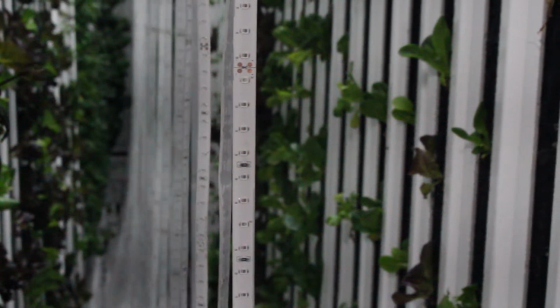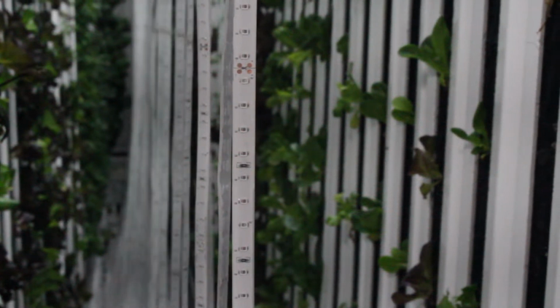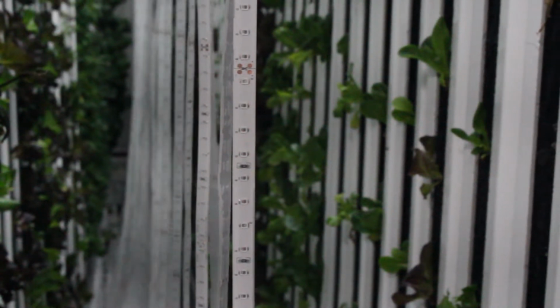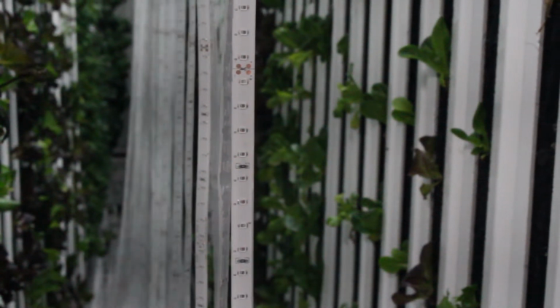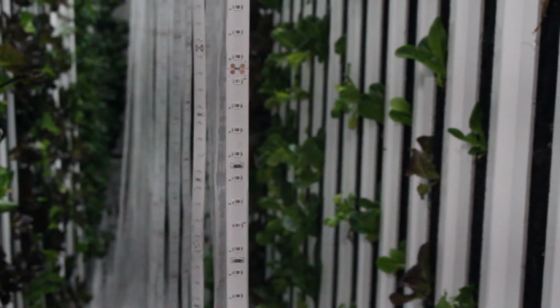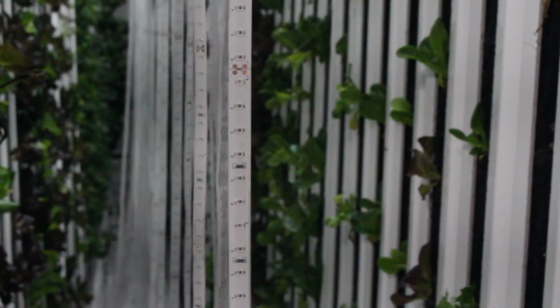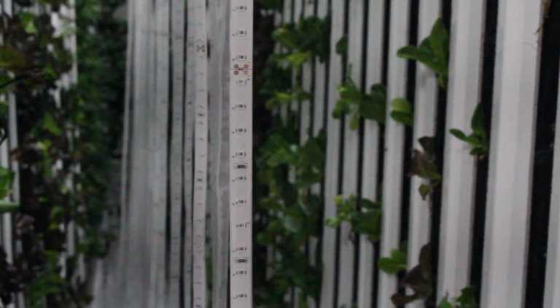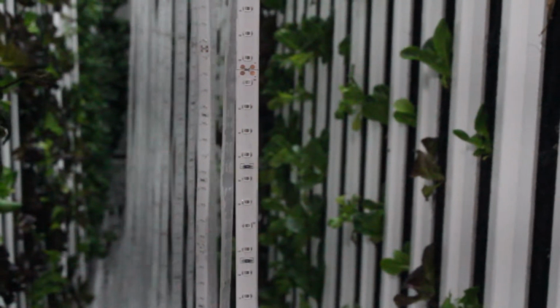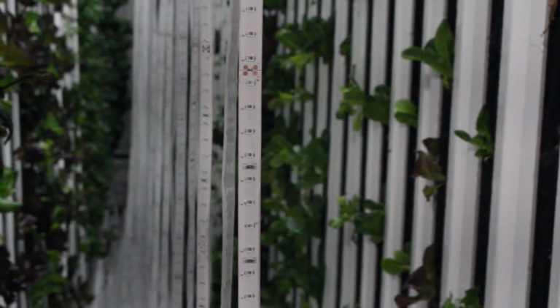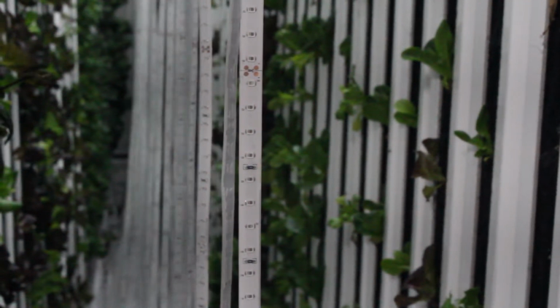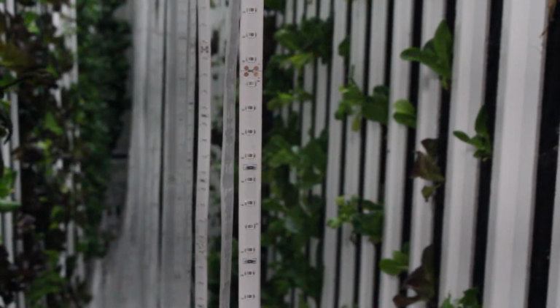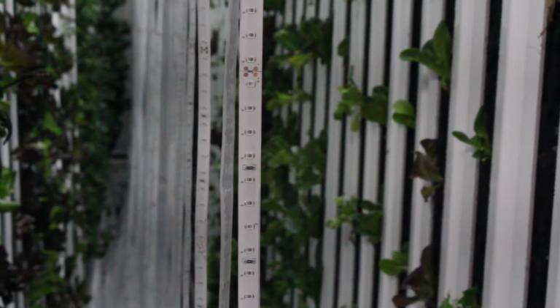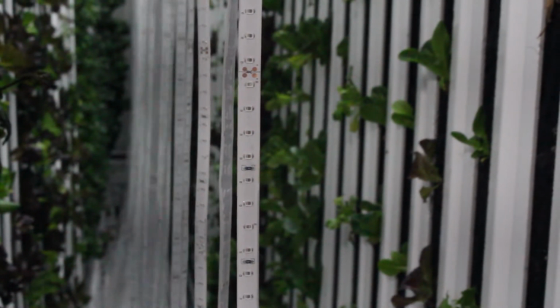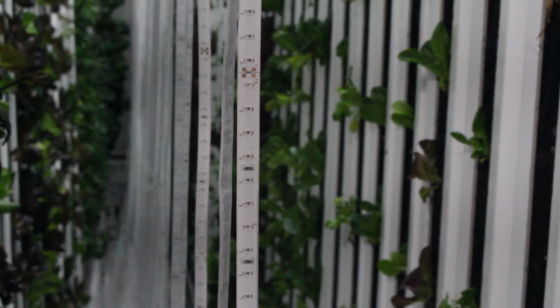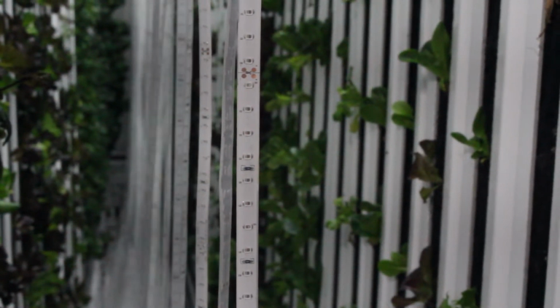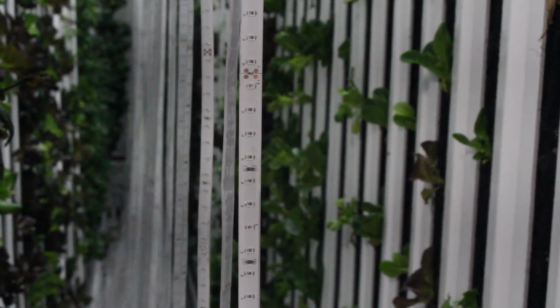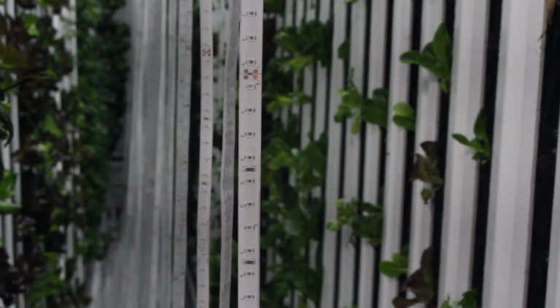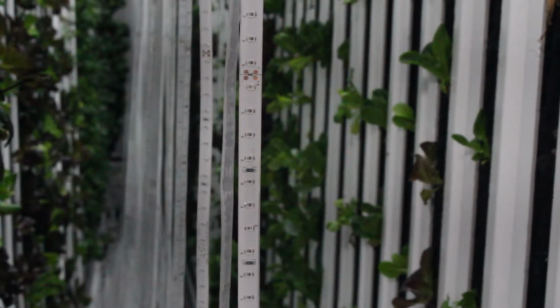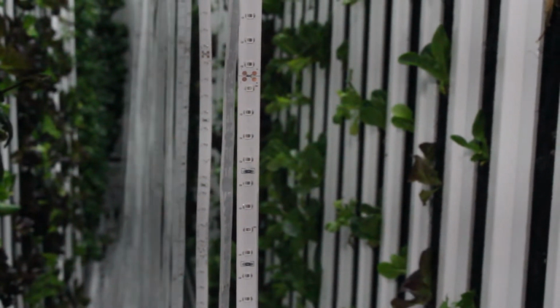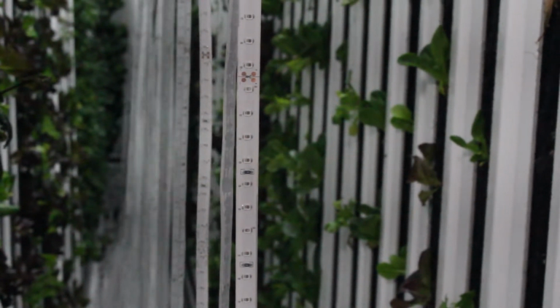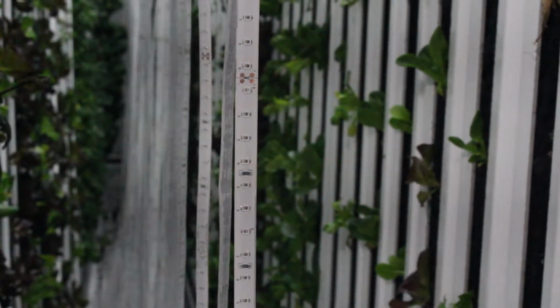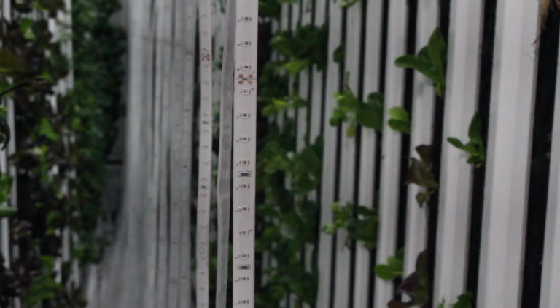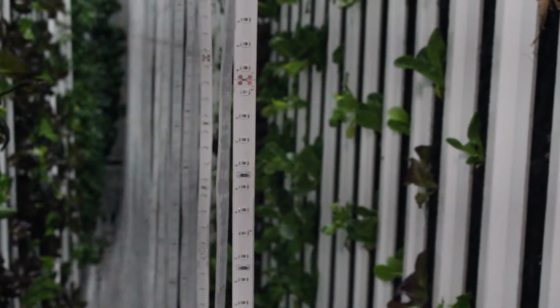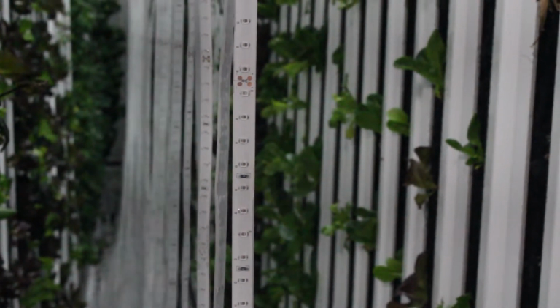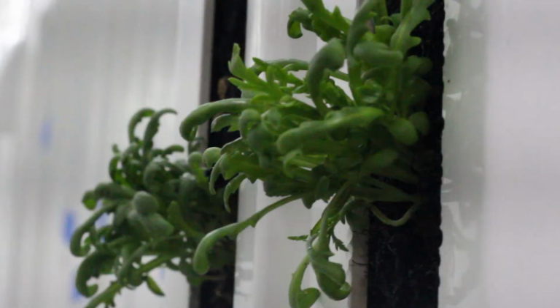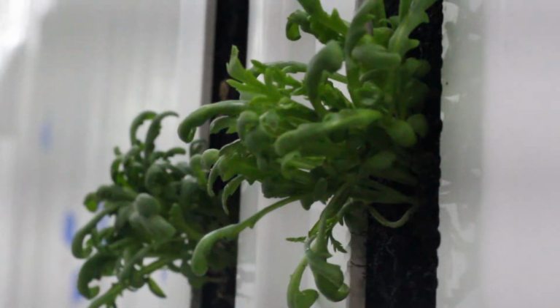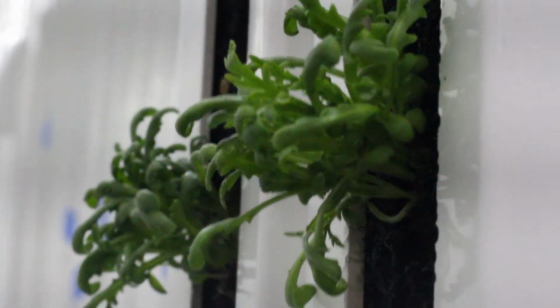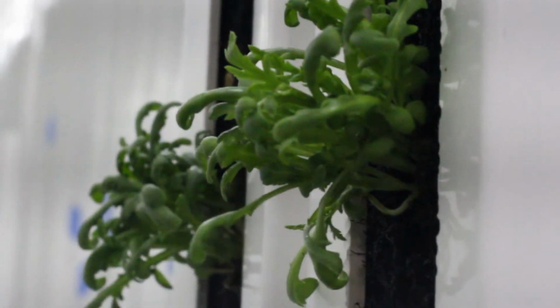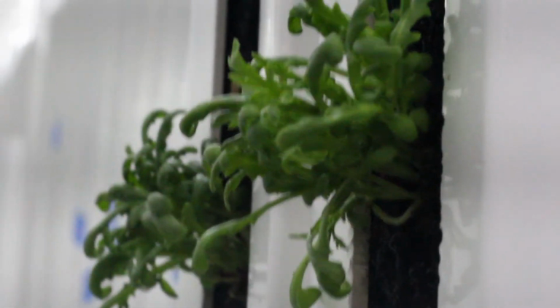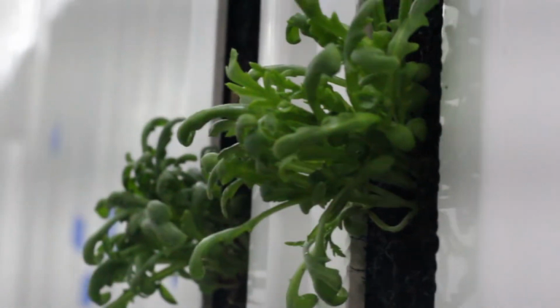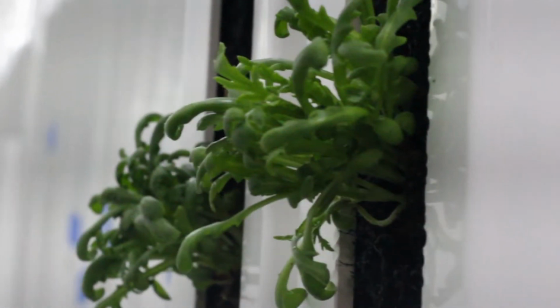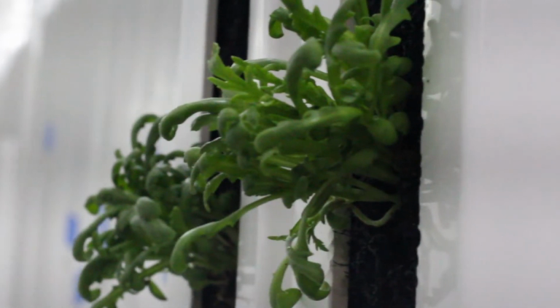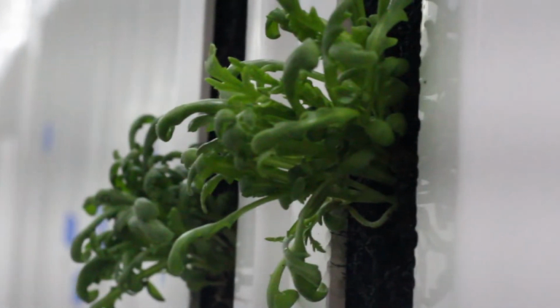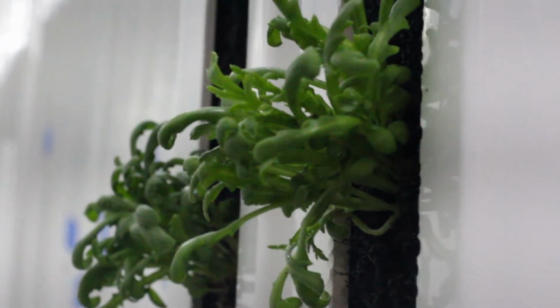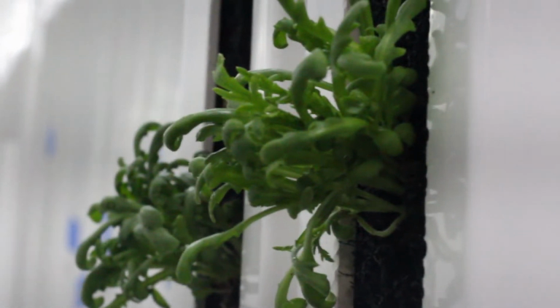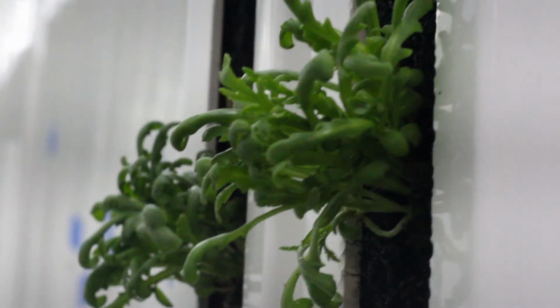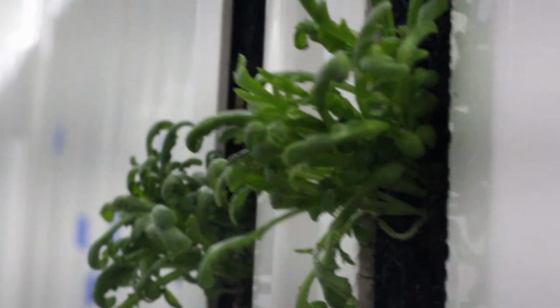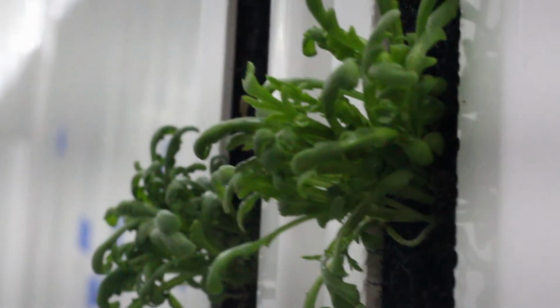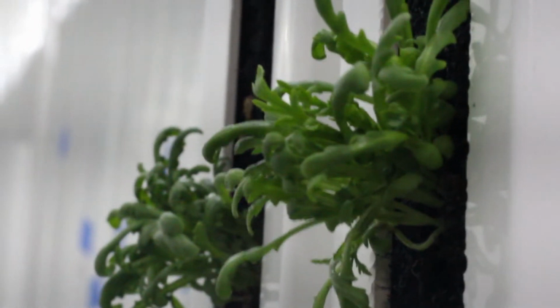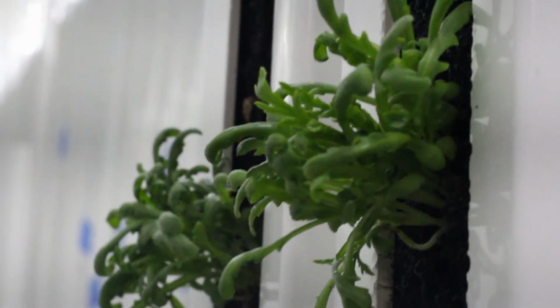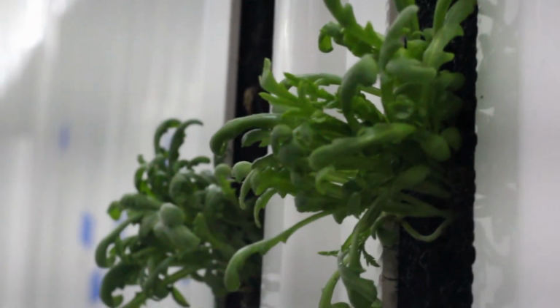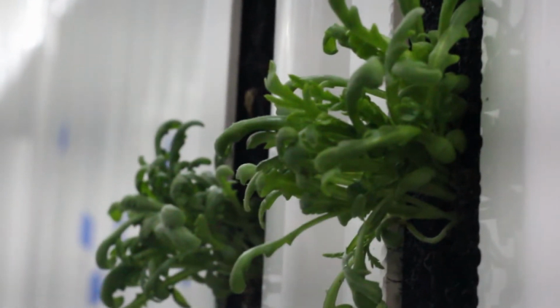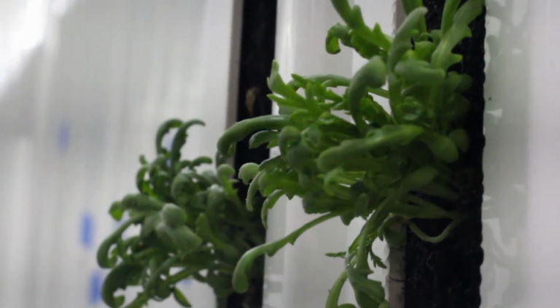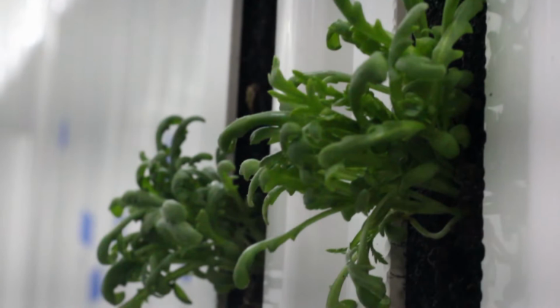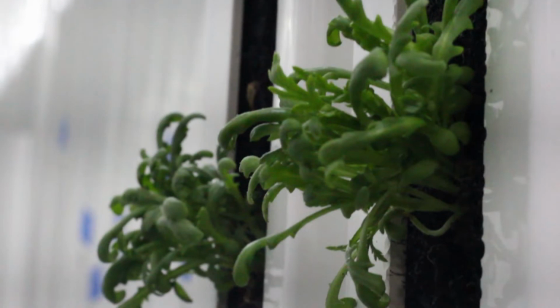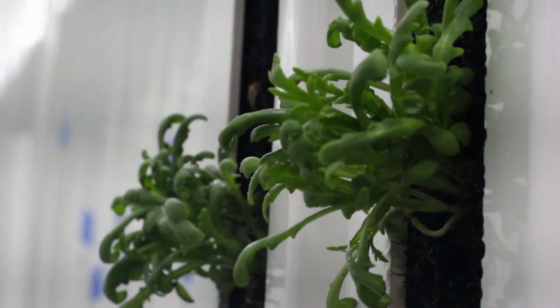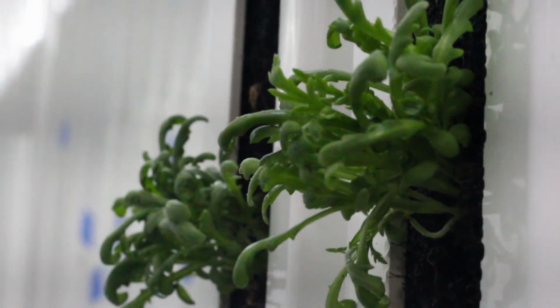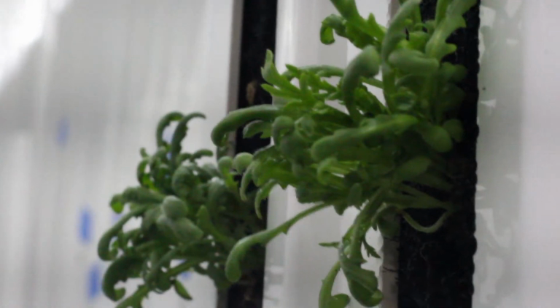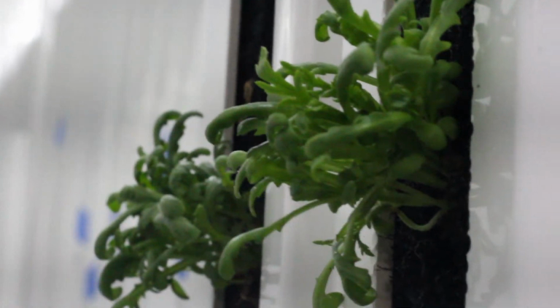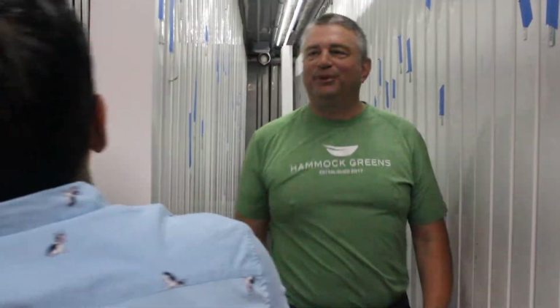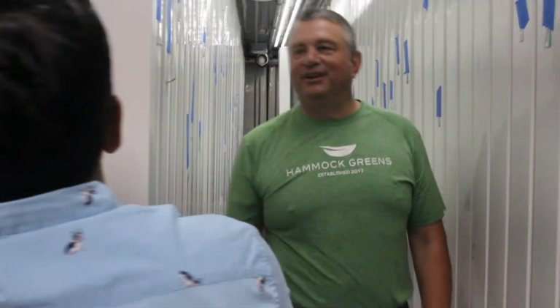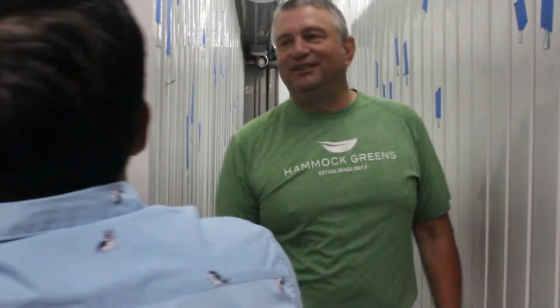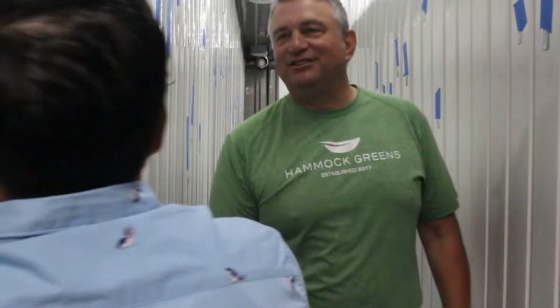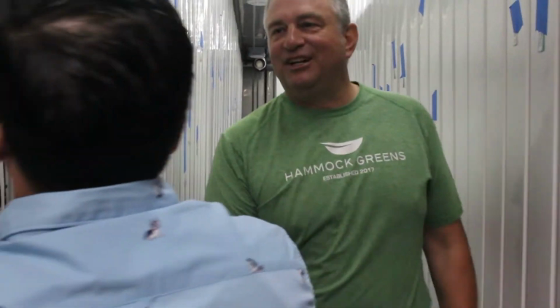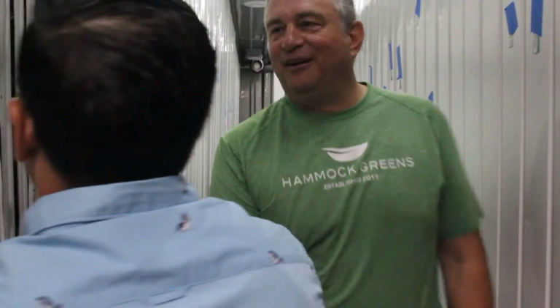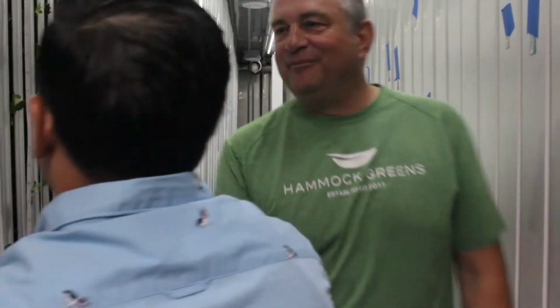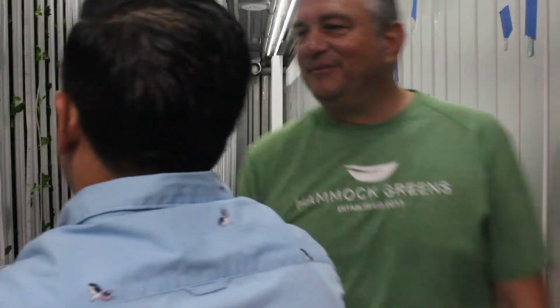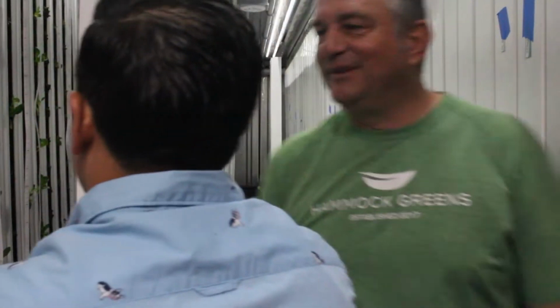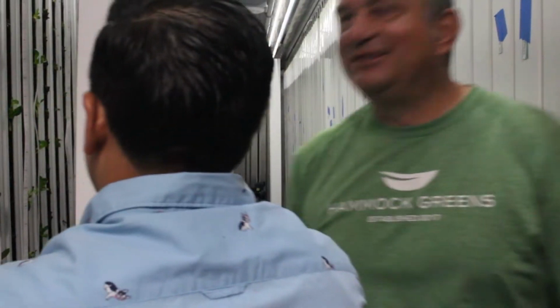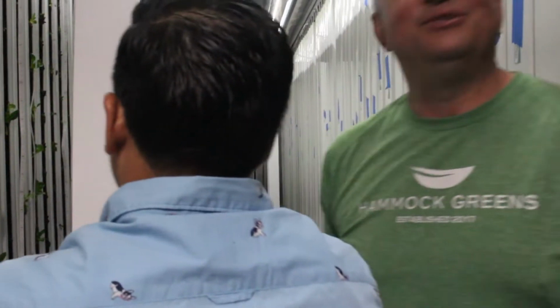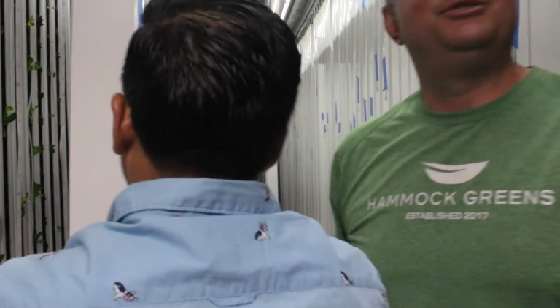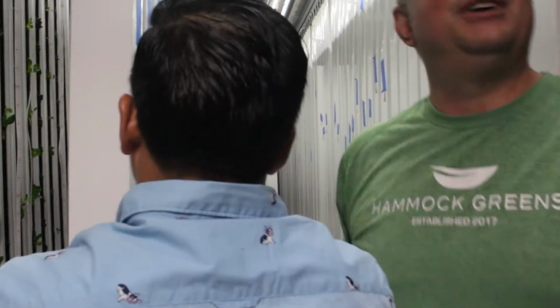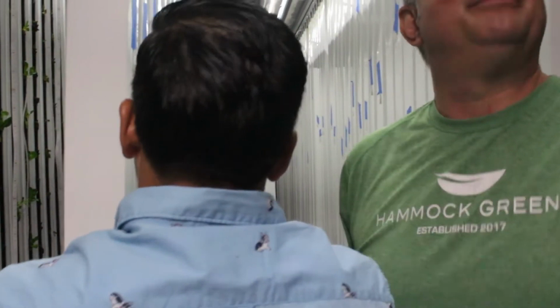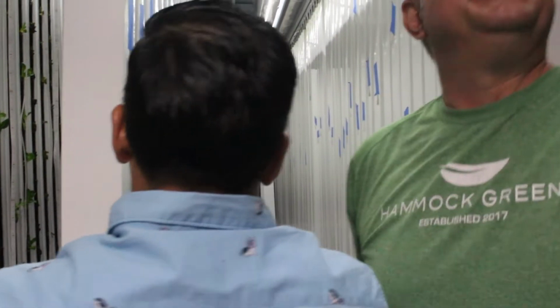All right, Chef Rainer, this is the funnest part of the job. Let's go shopping.